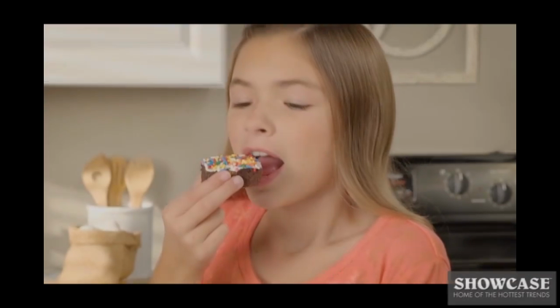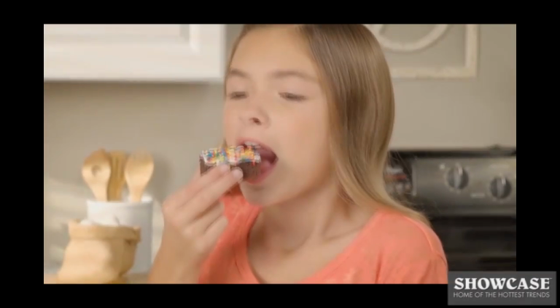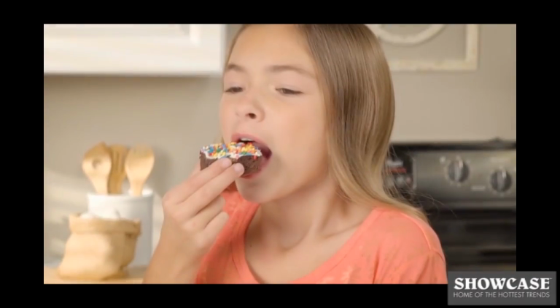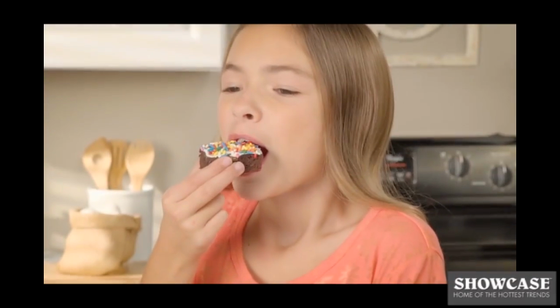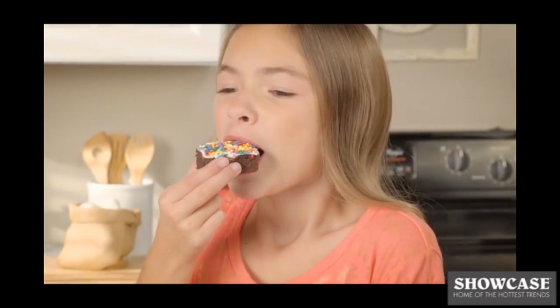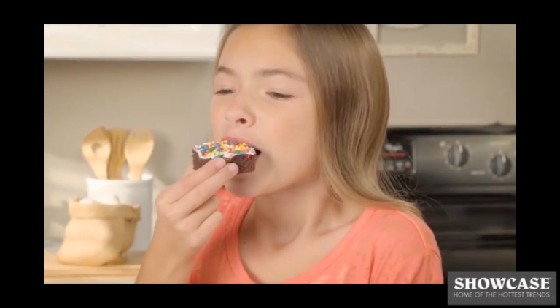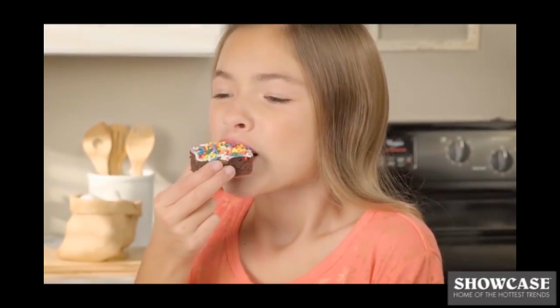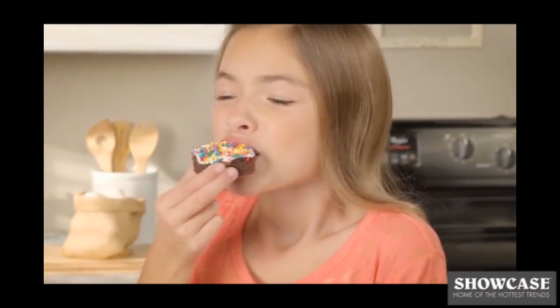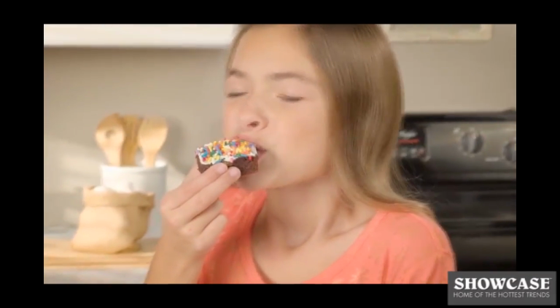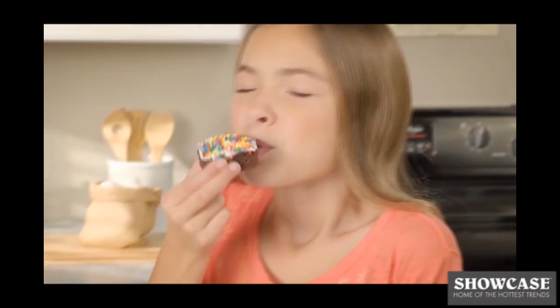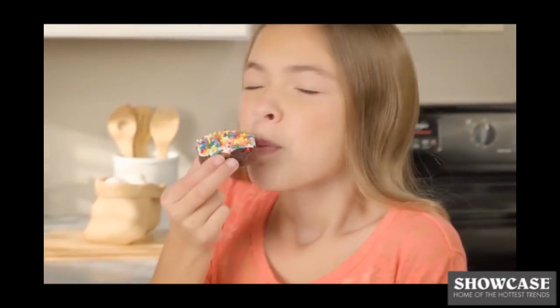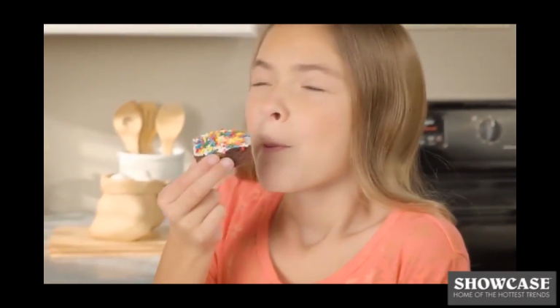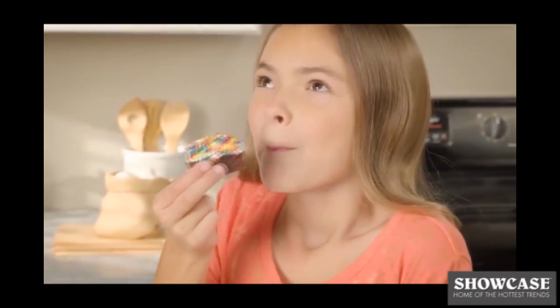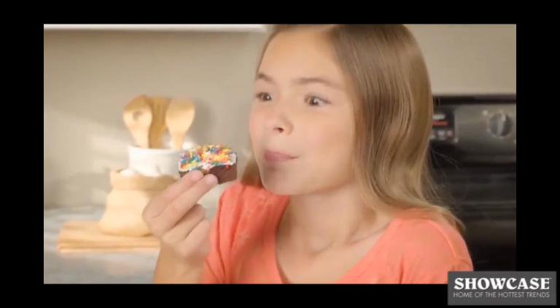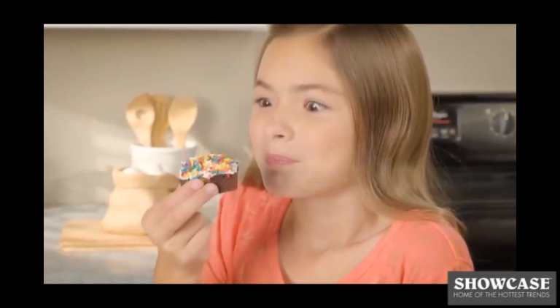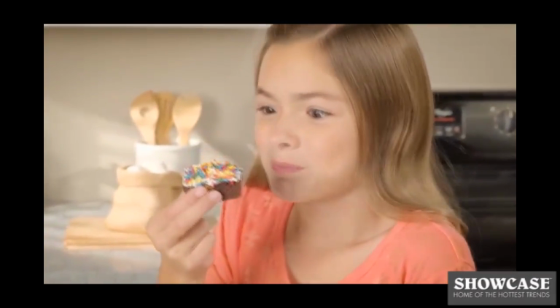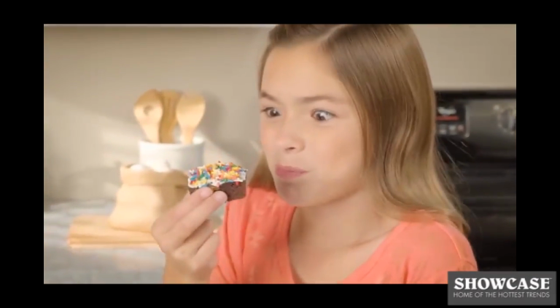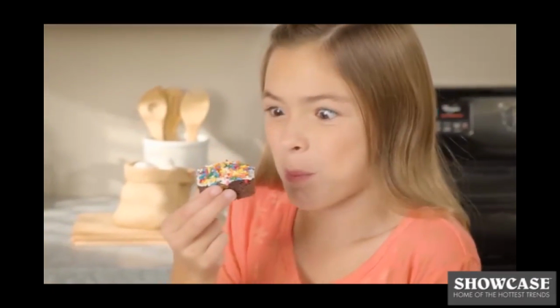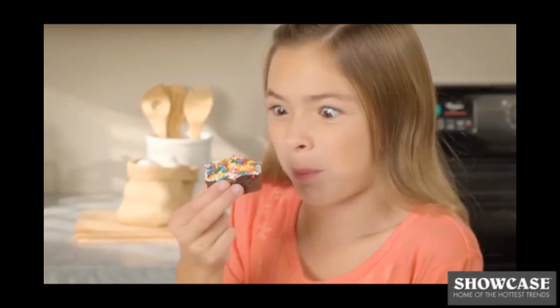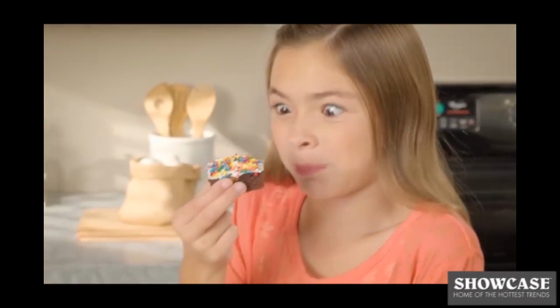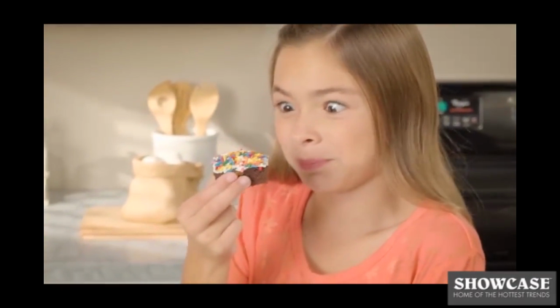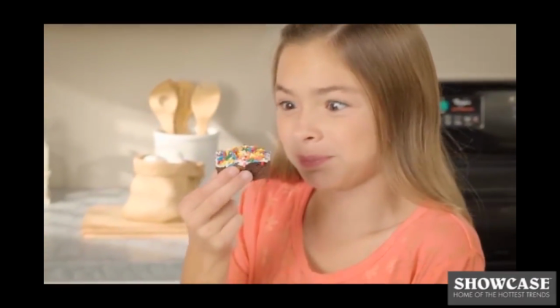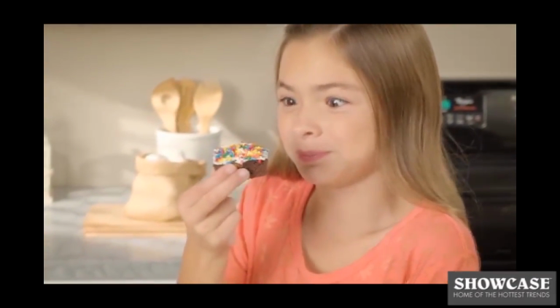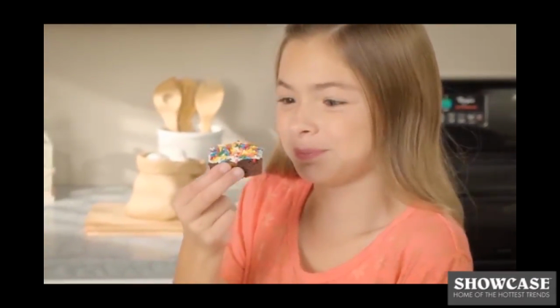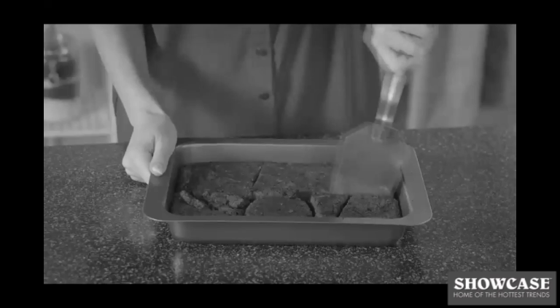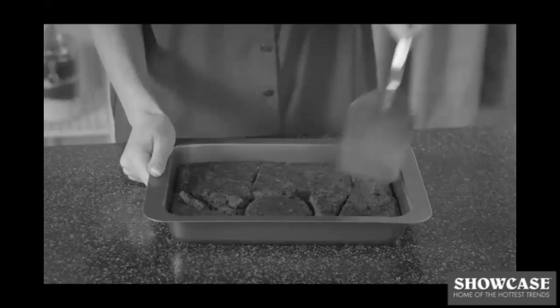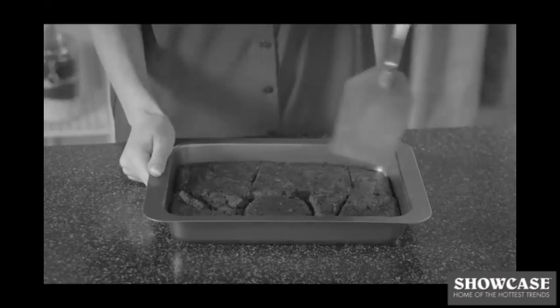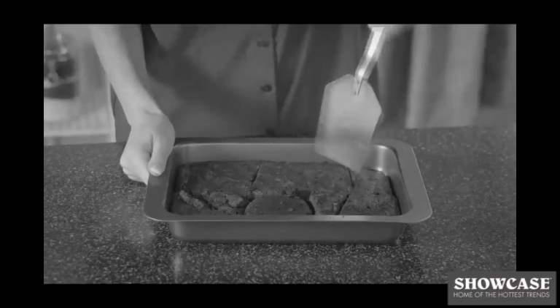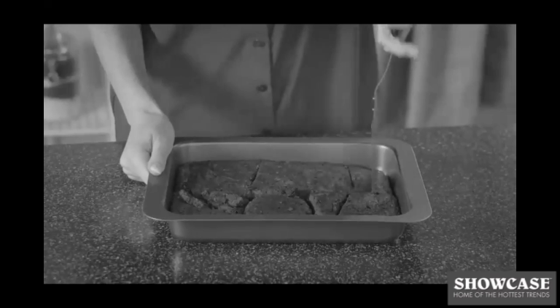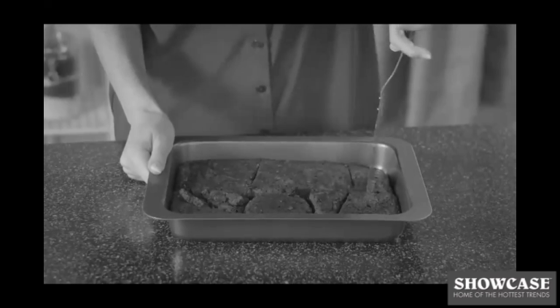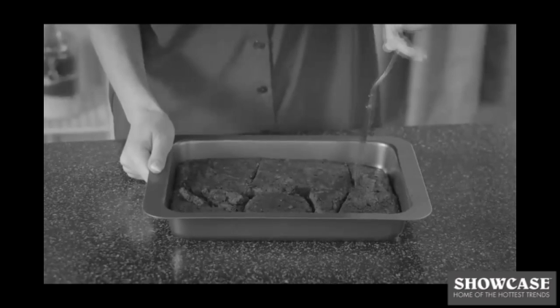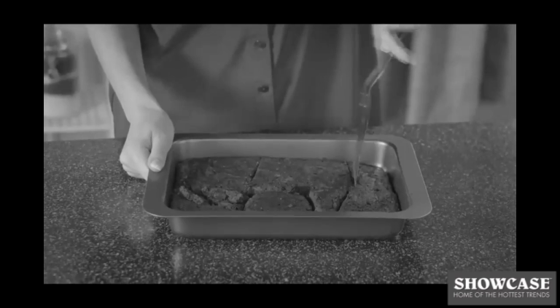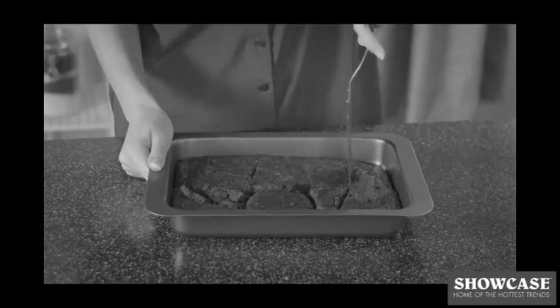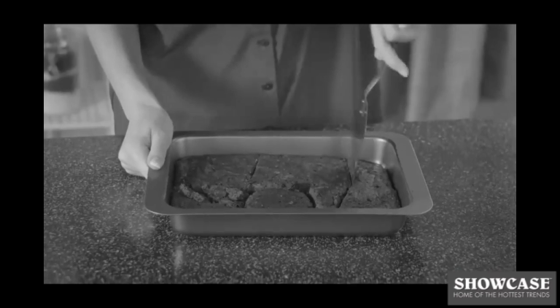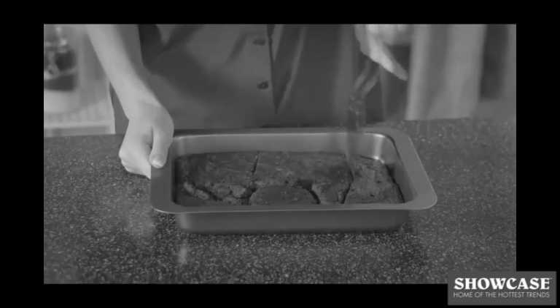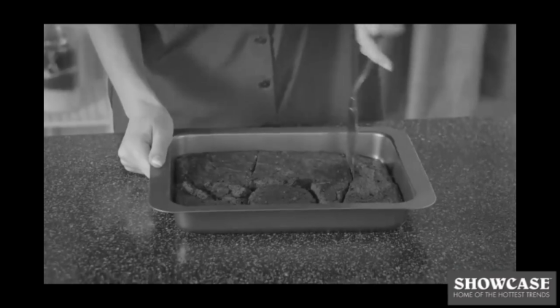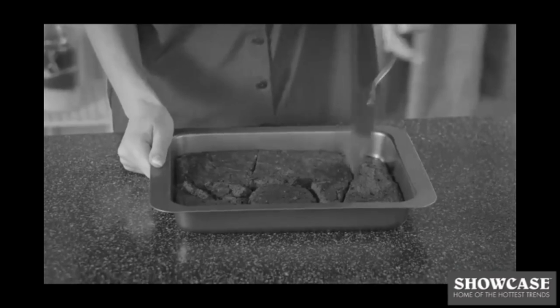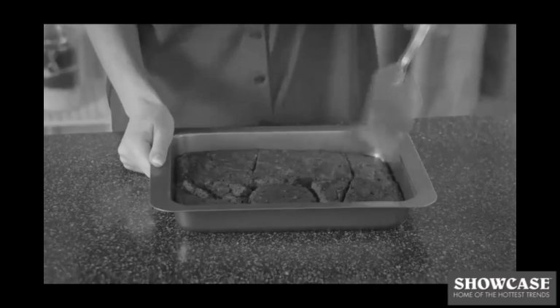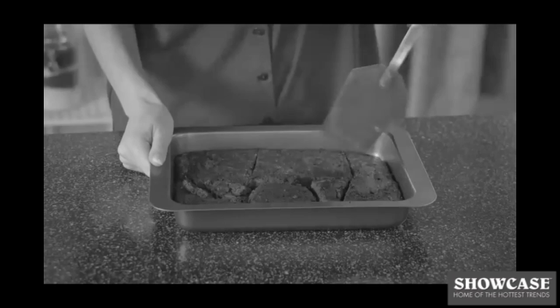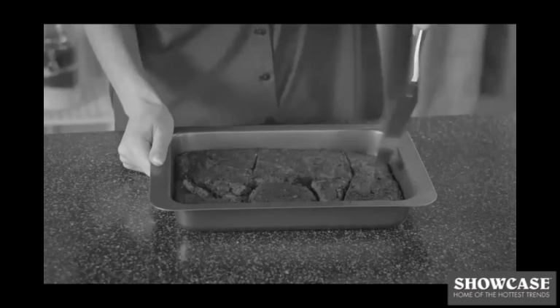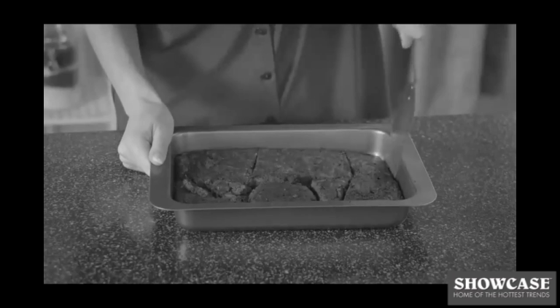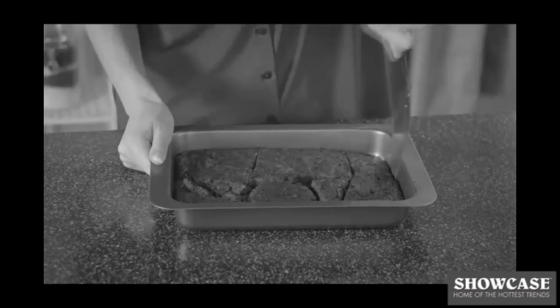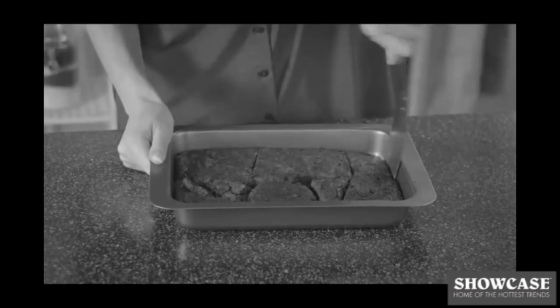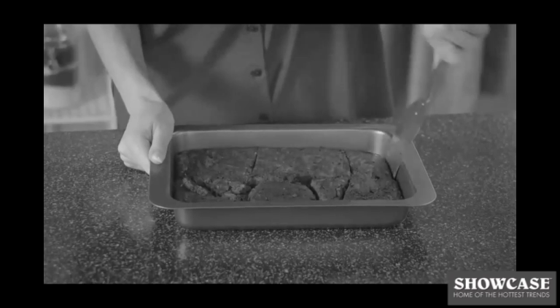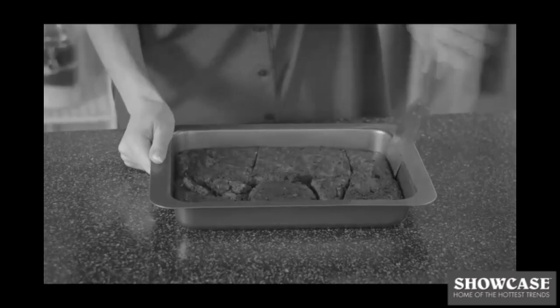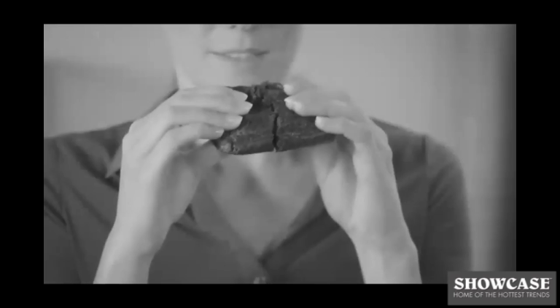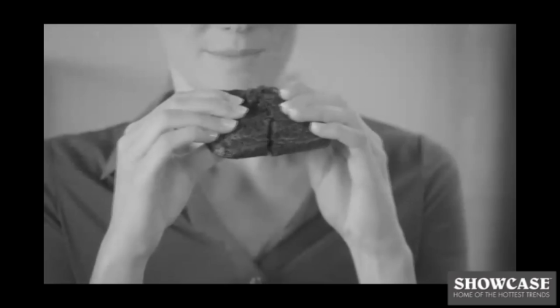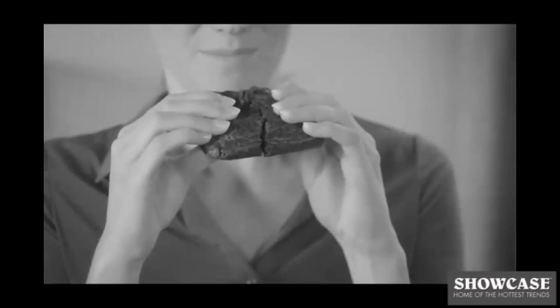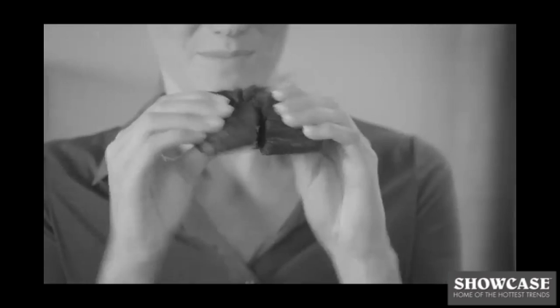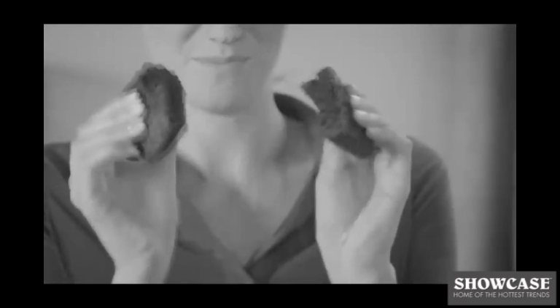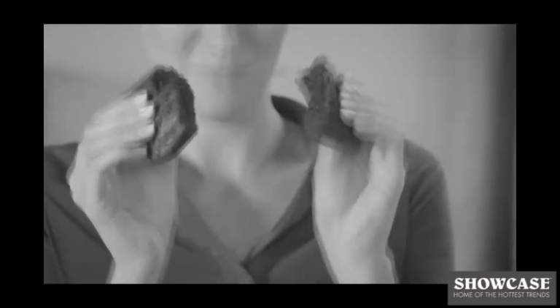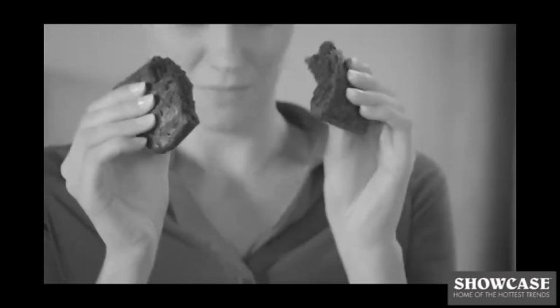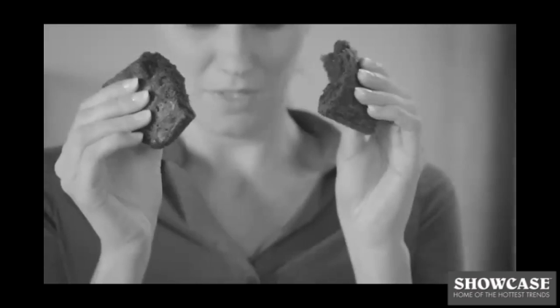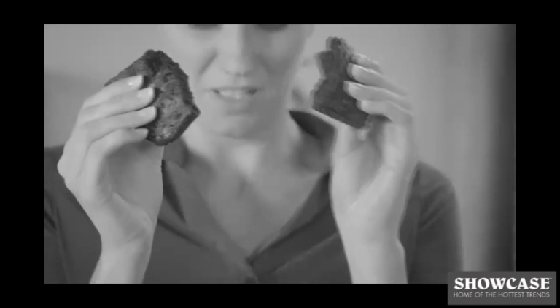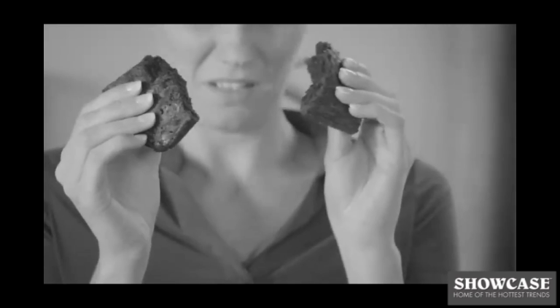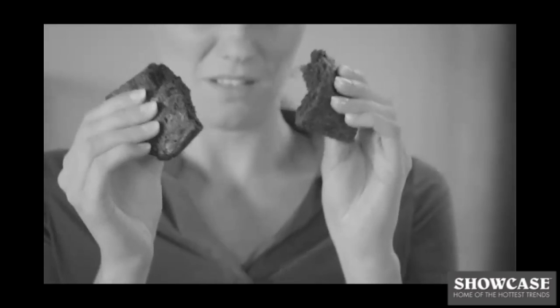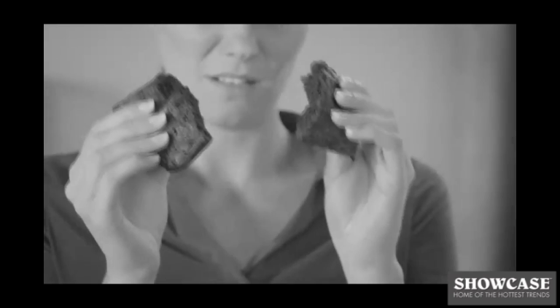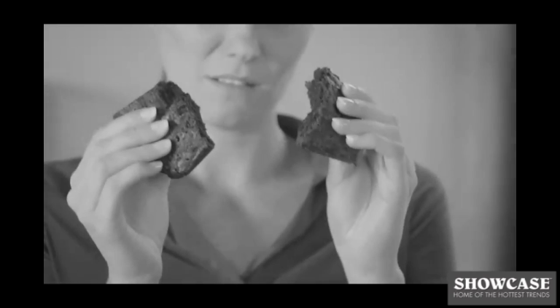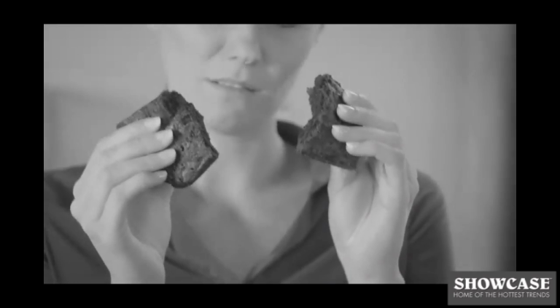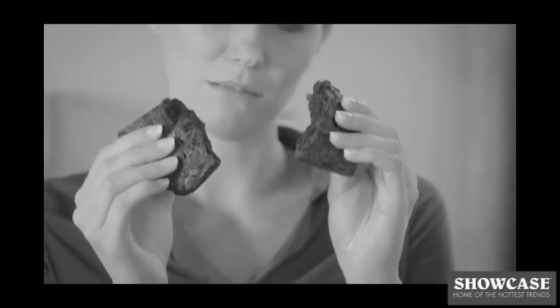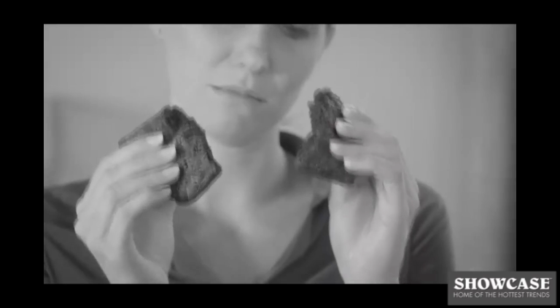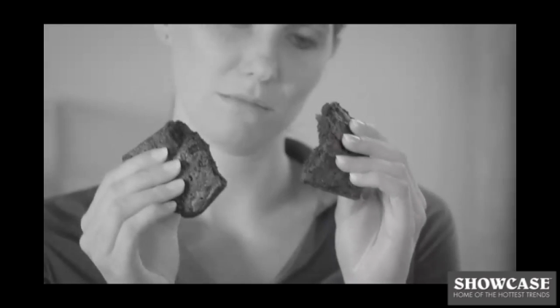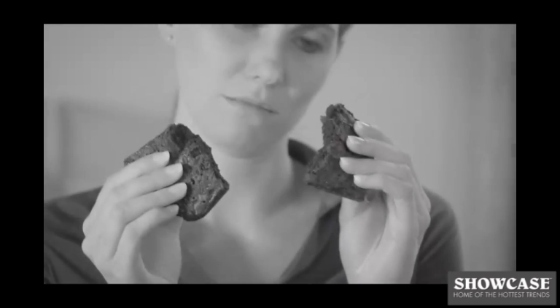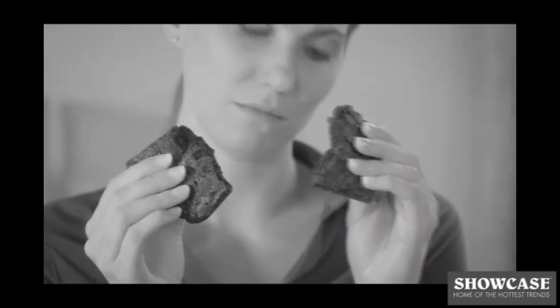Nothing tastes better than a batch of homemade brownies, but why are they so hard to get out of the pan and always crumble like sand?